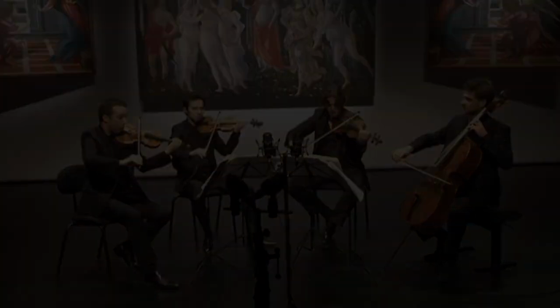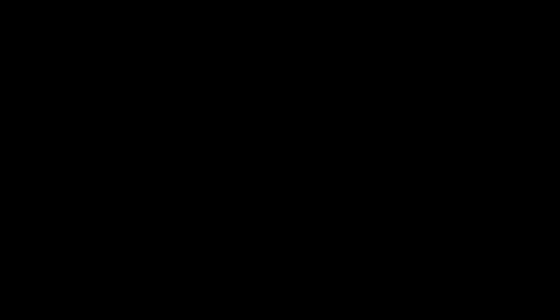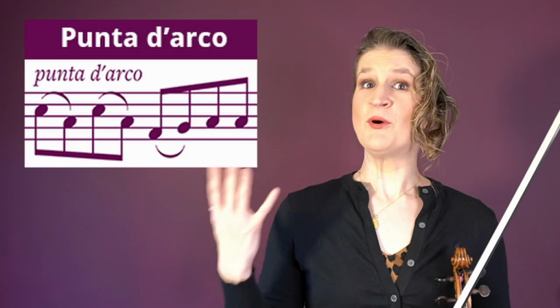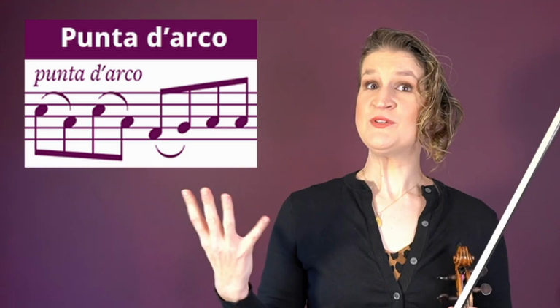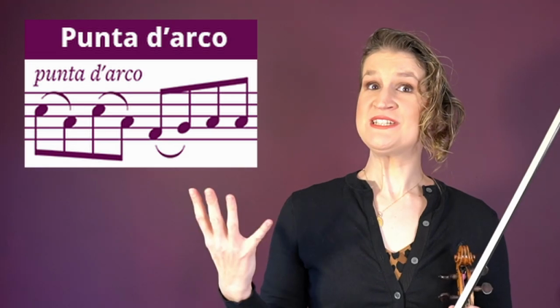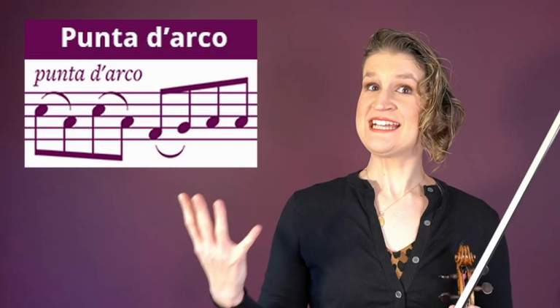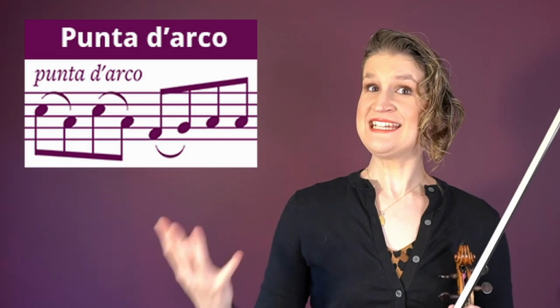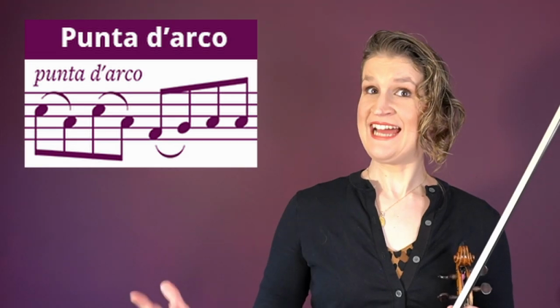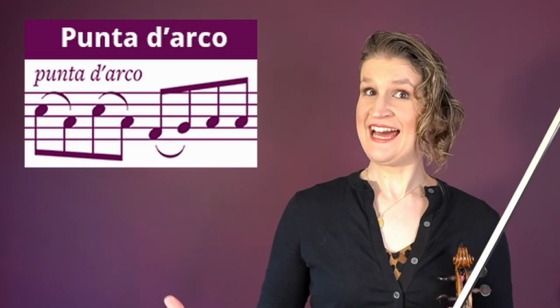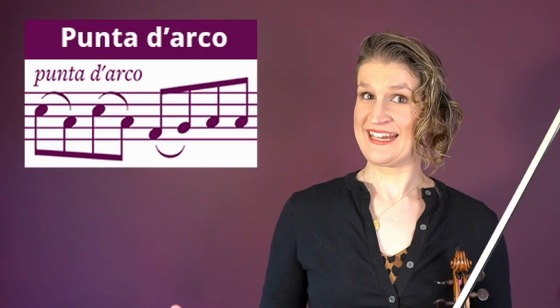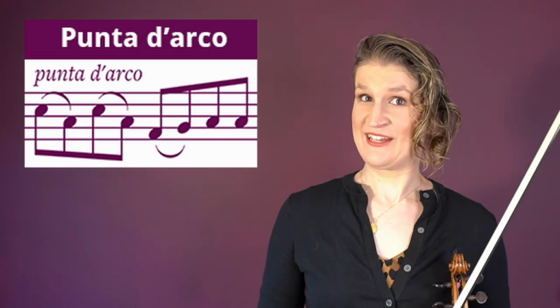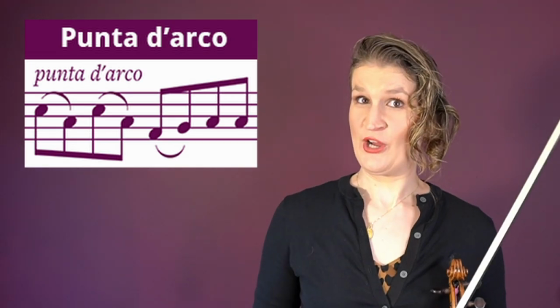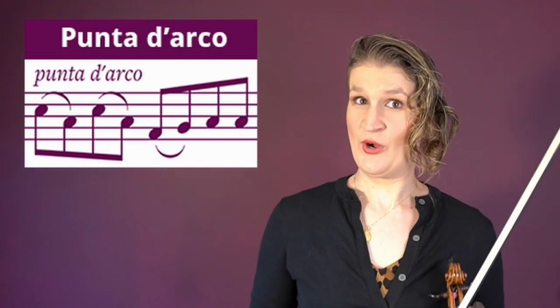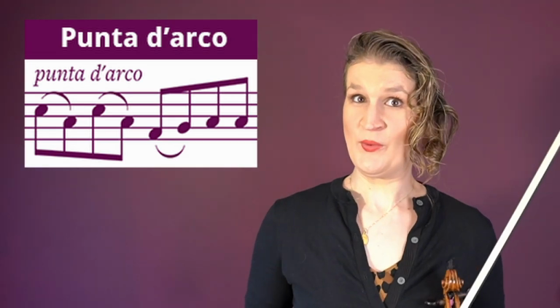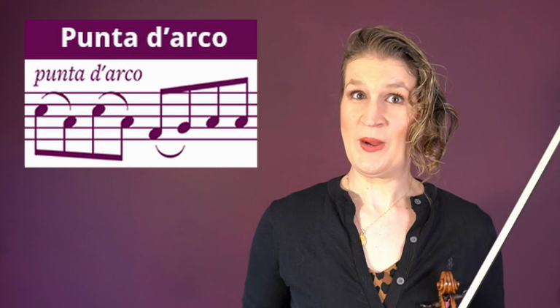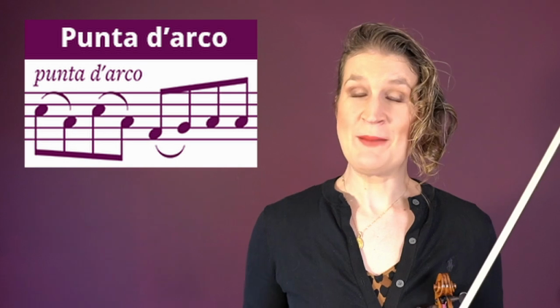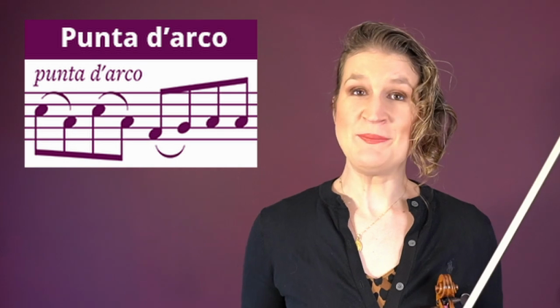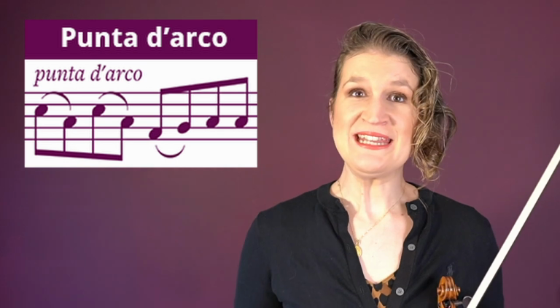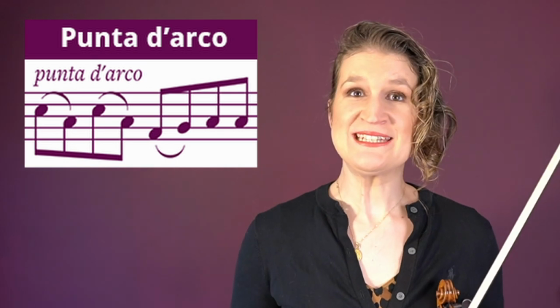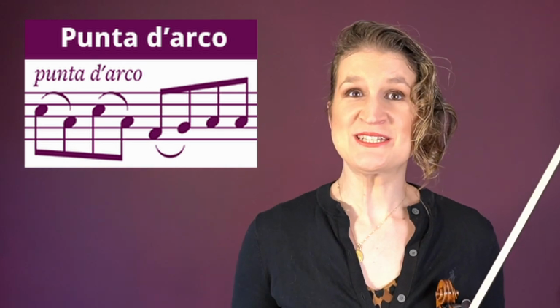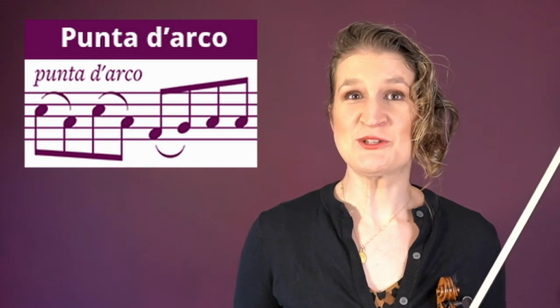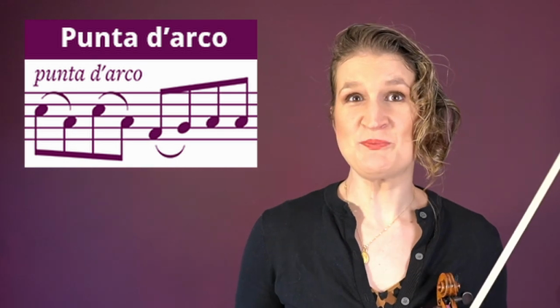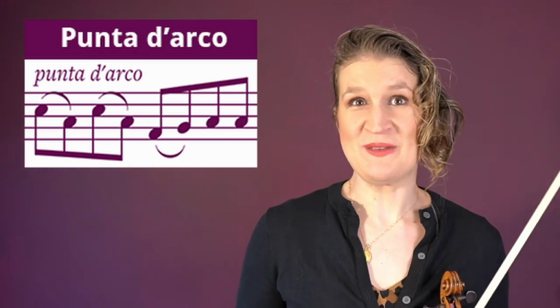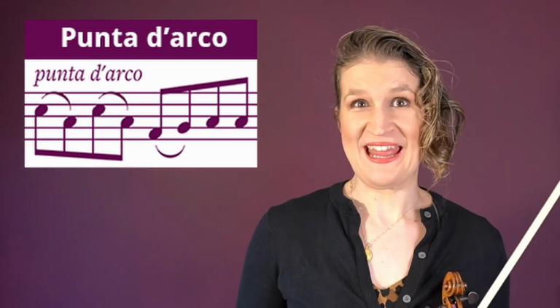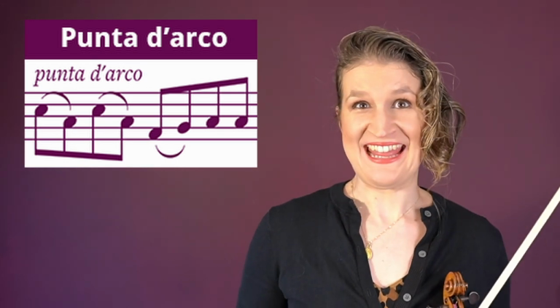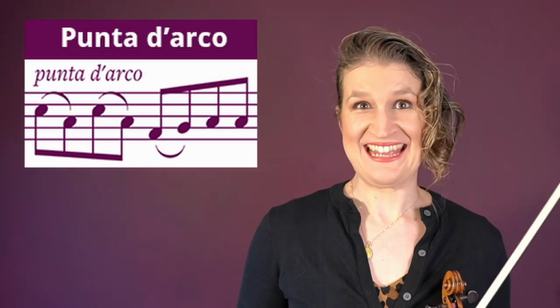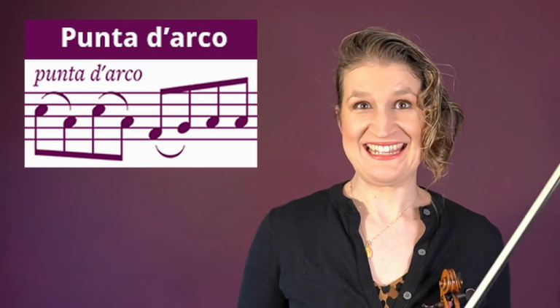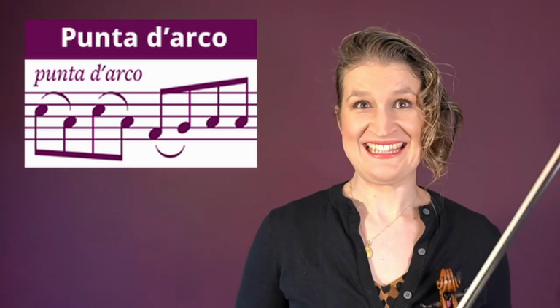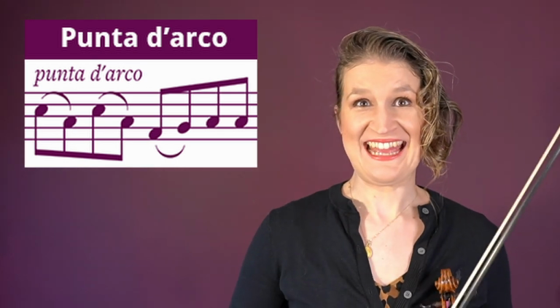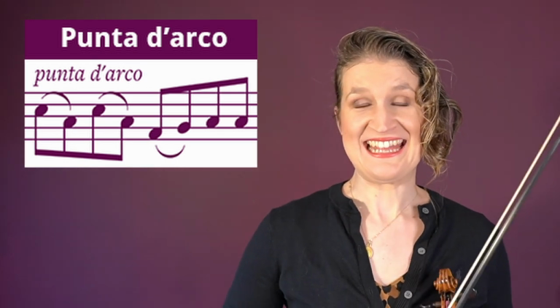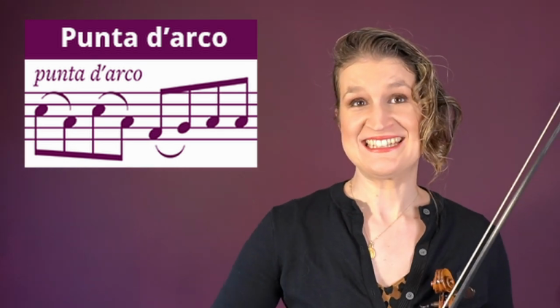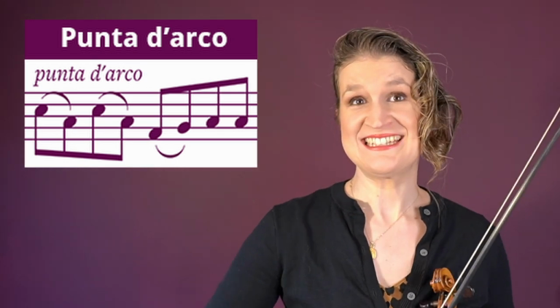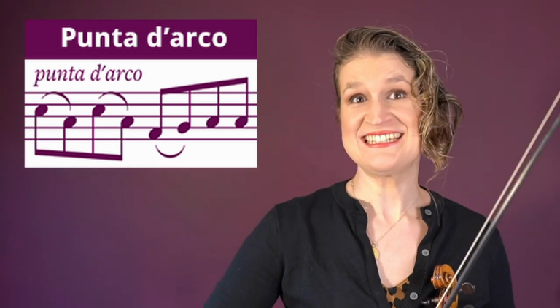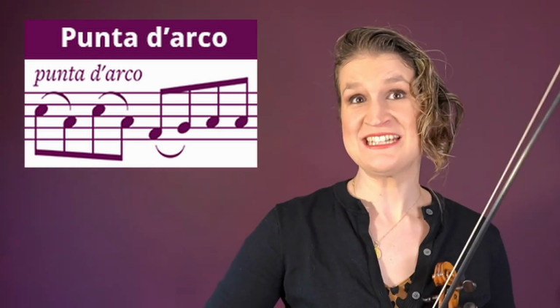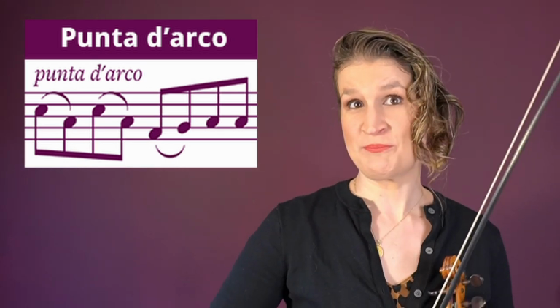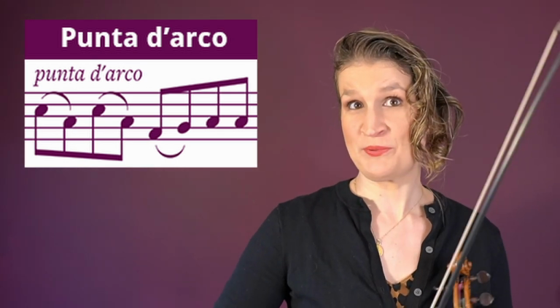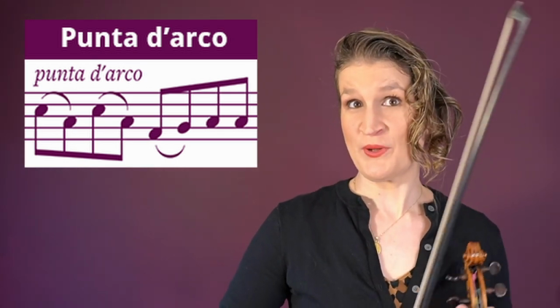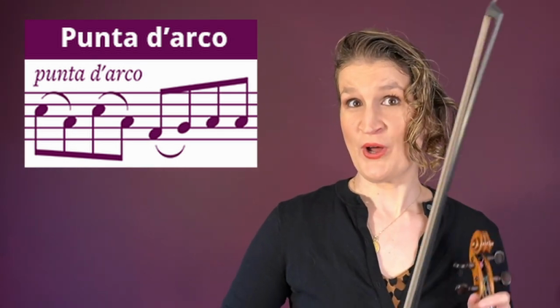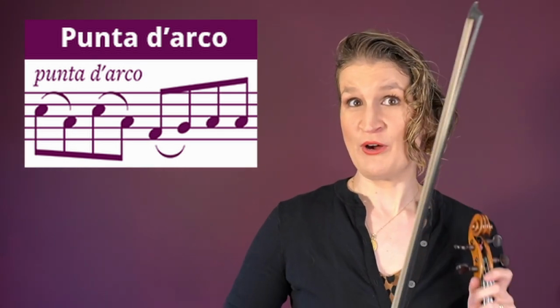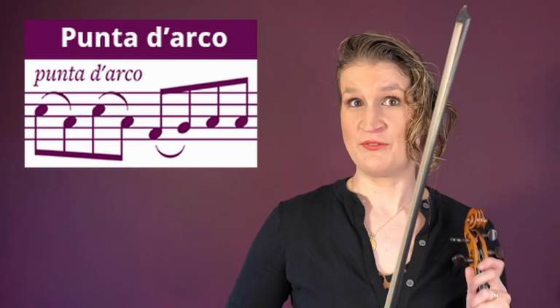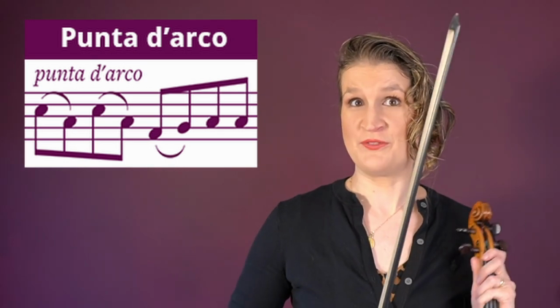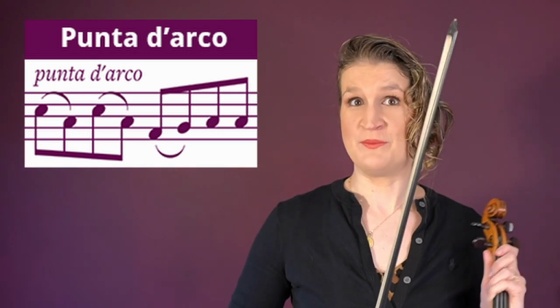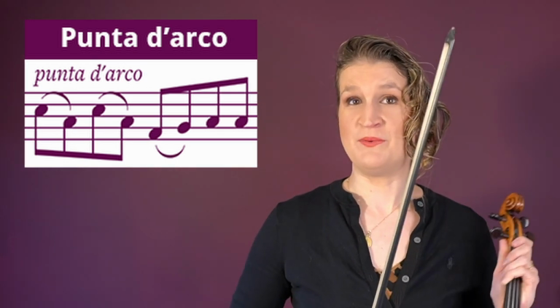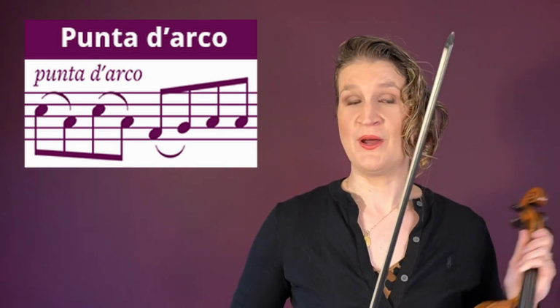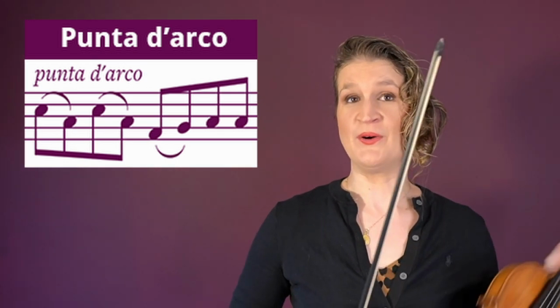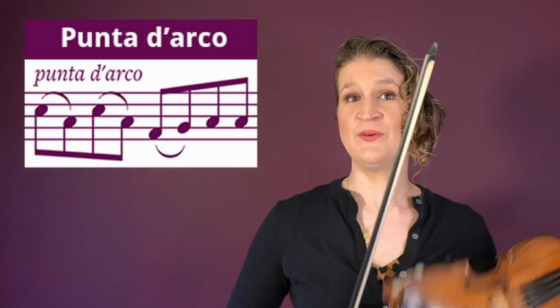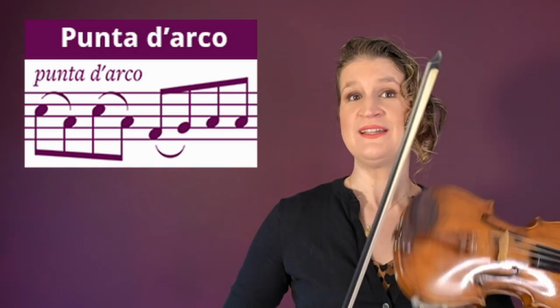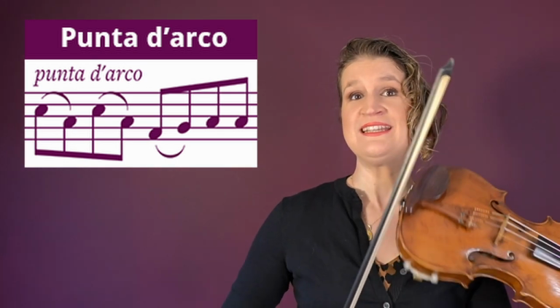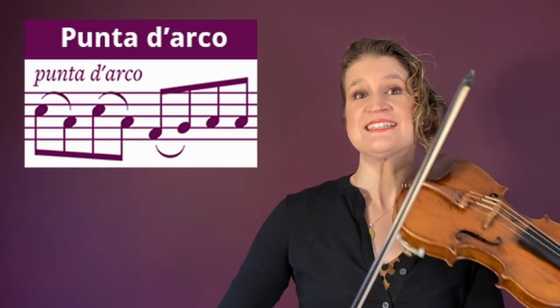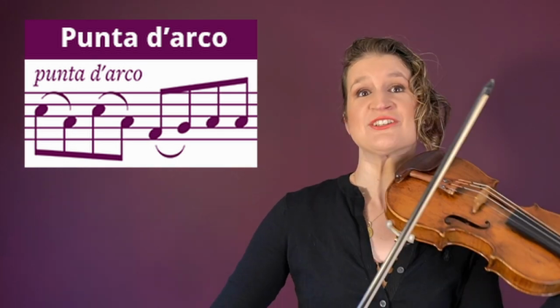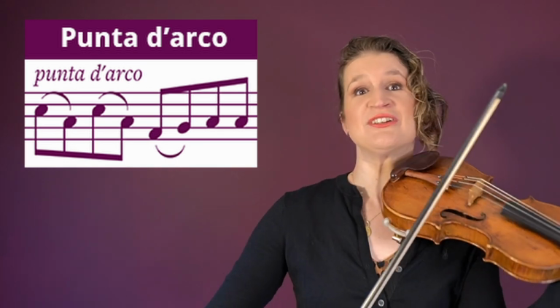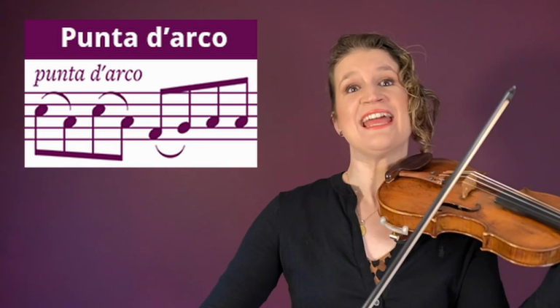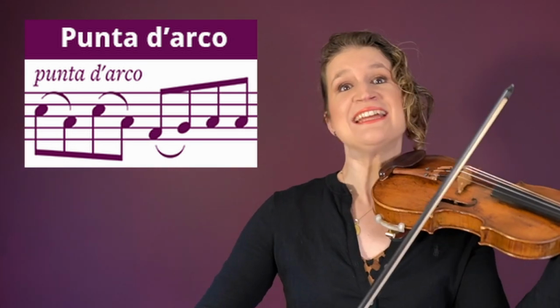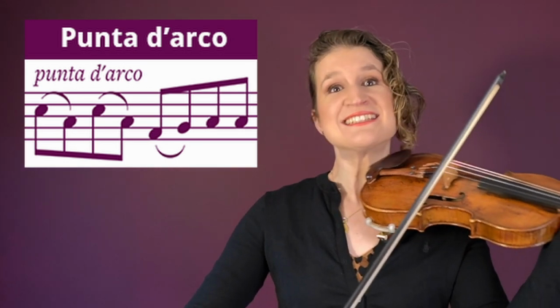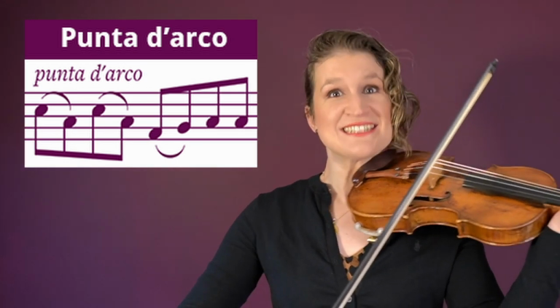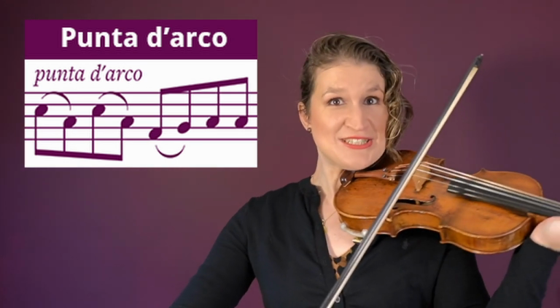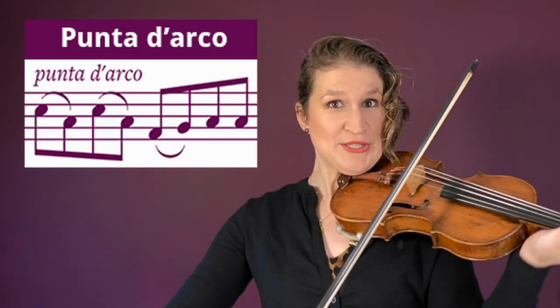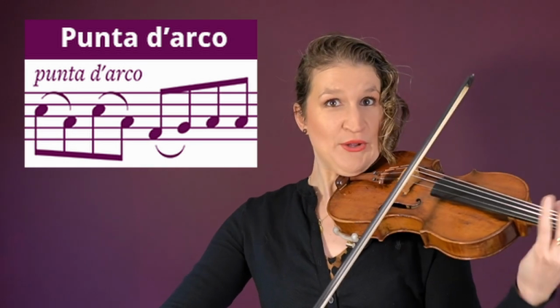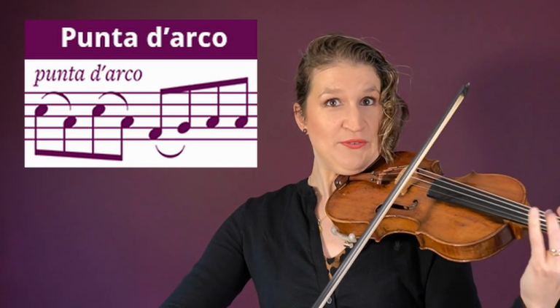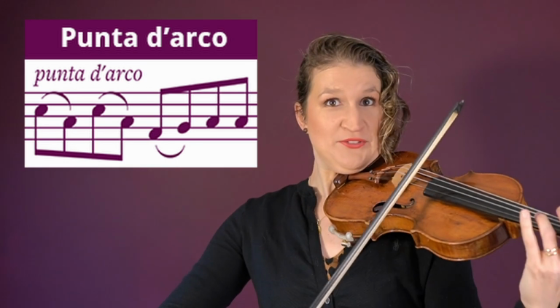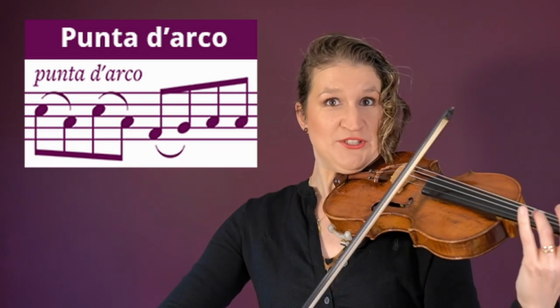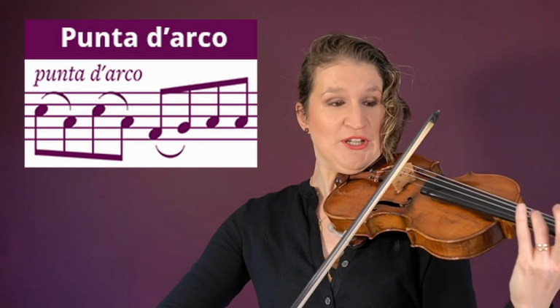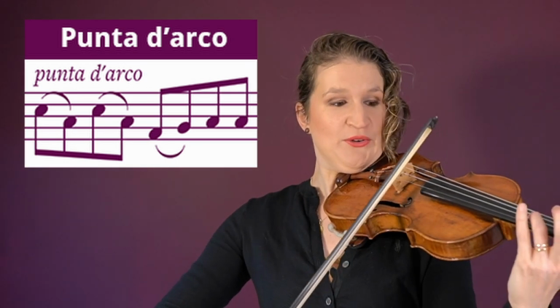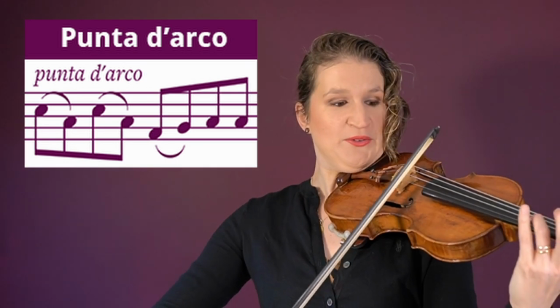Punta d'arco means to play at the tip of the bow, which creates a soft tone.